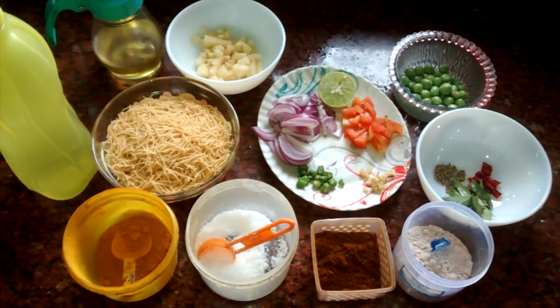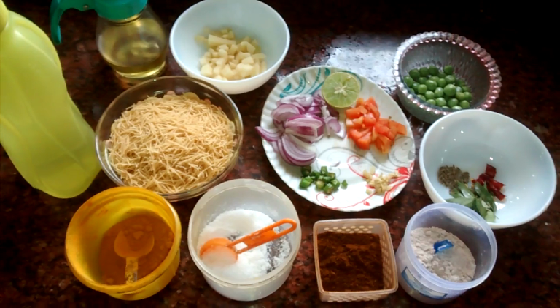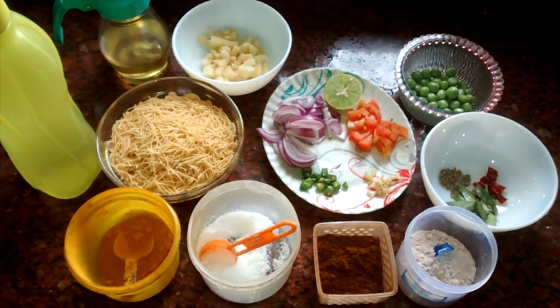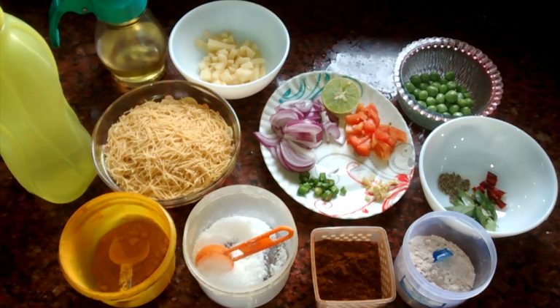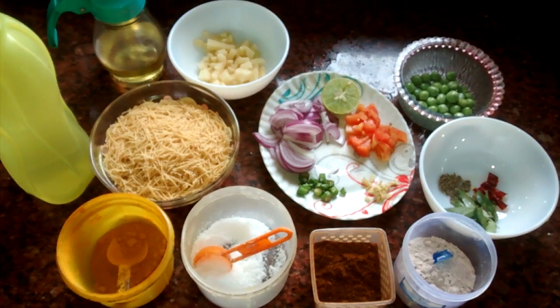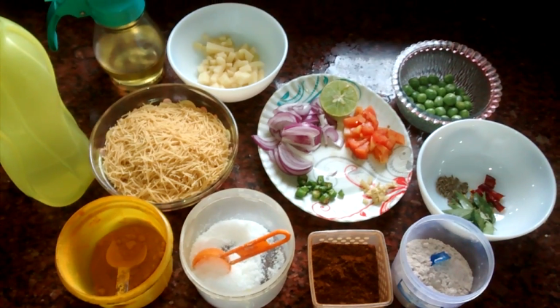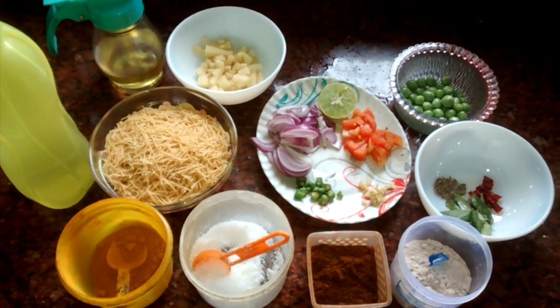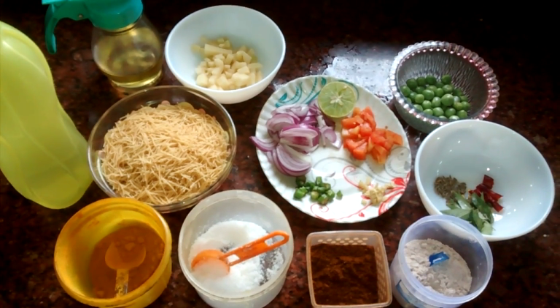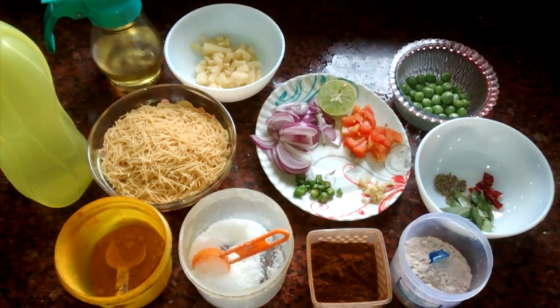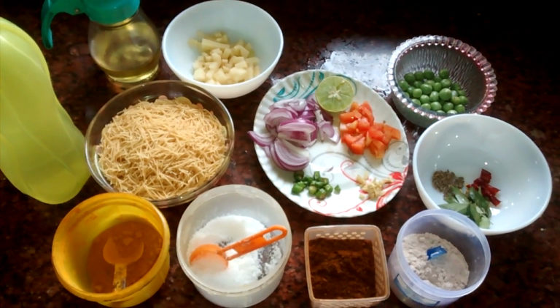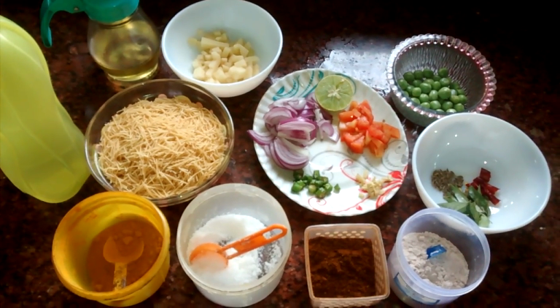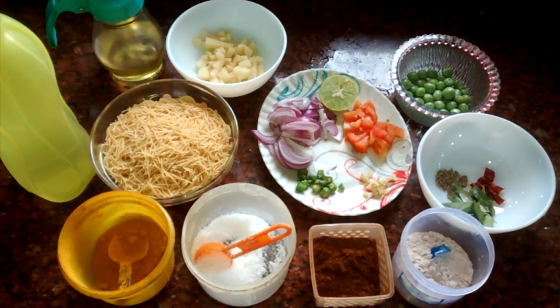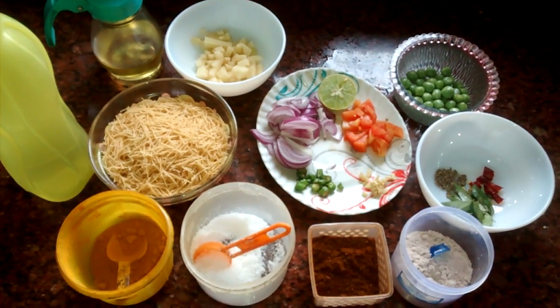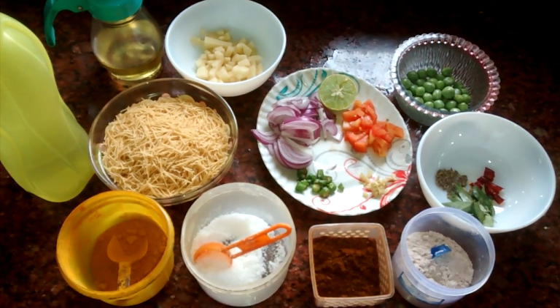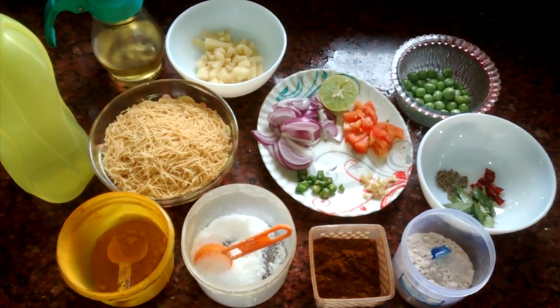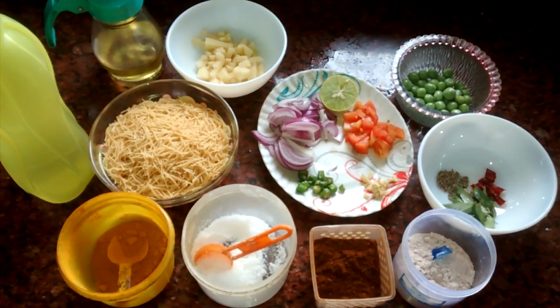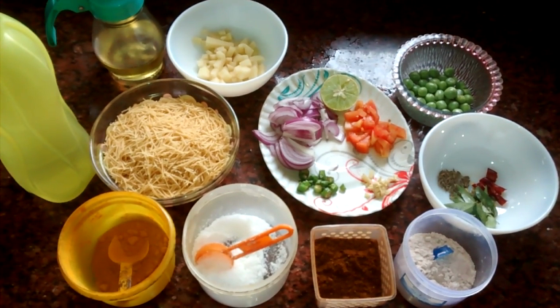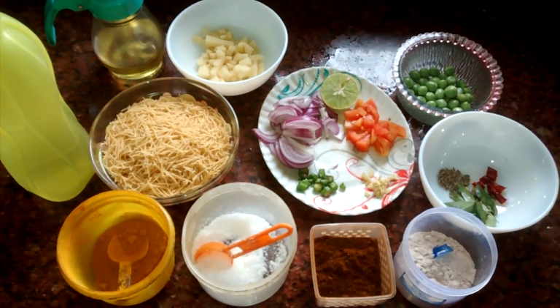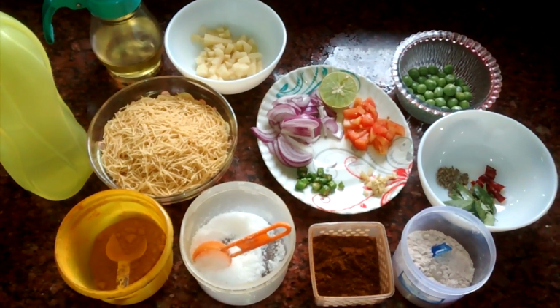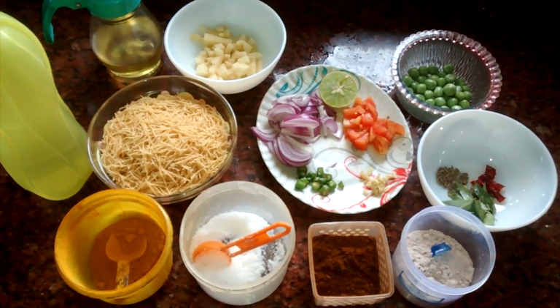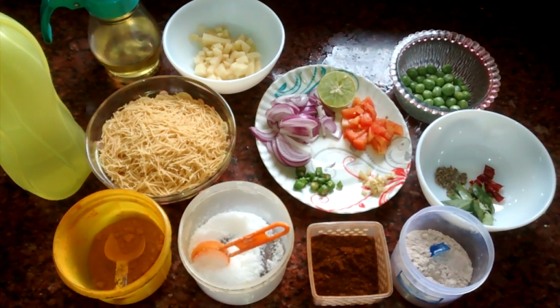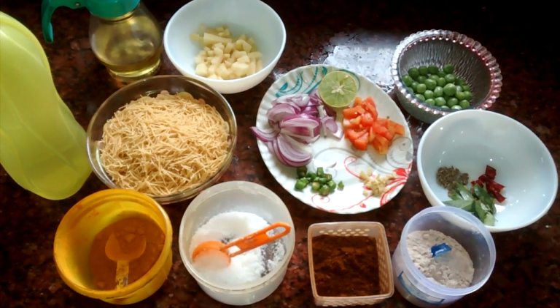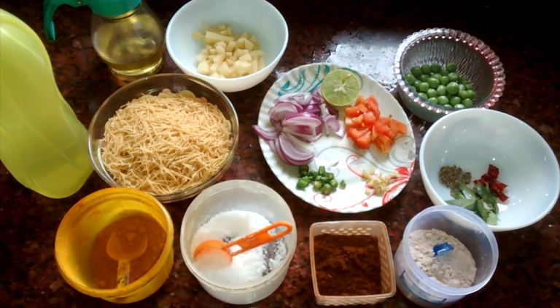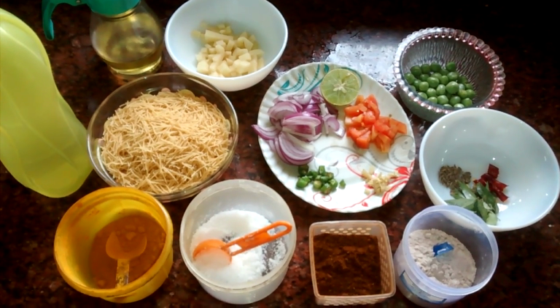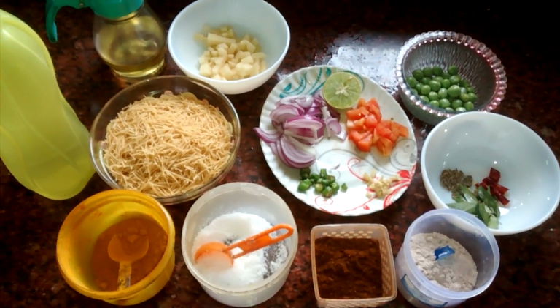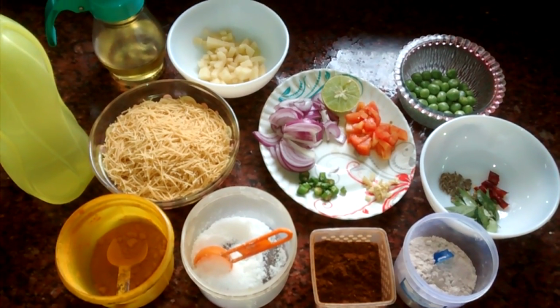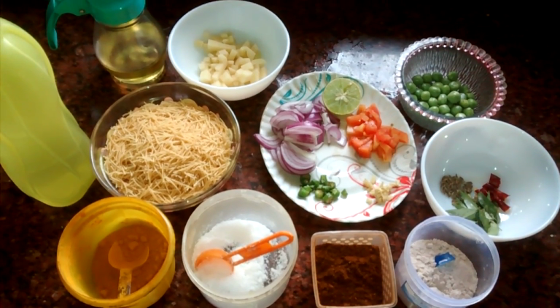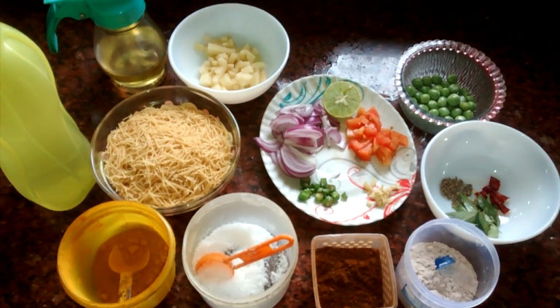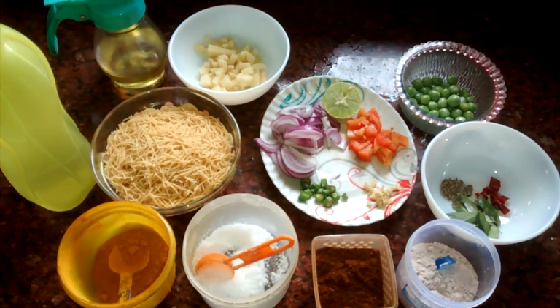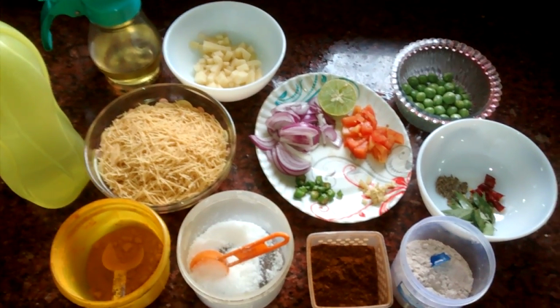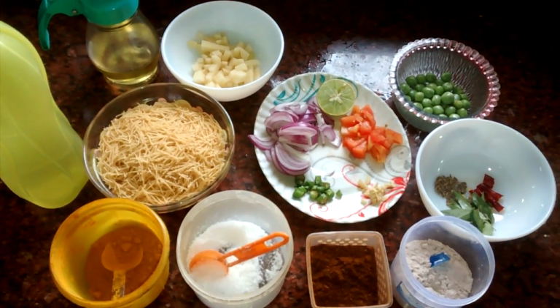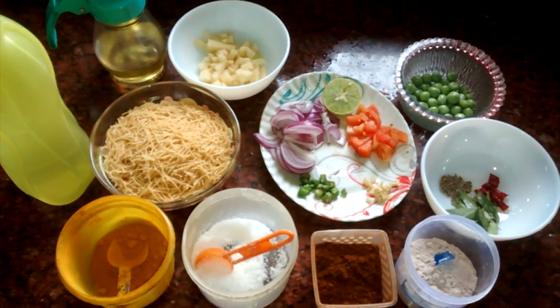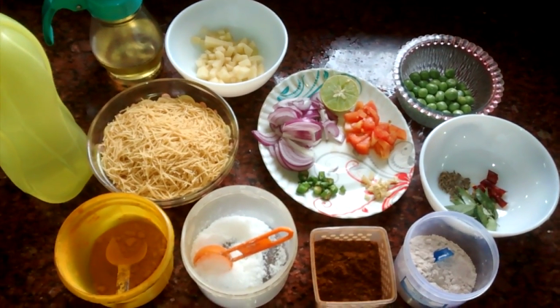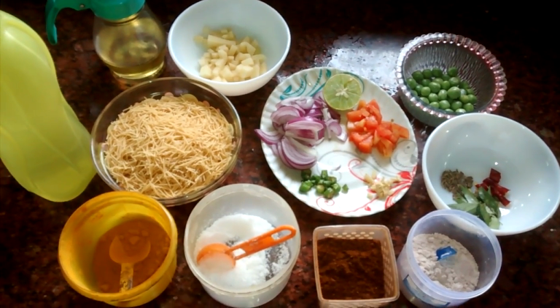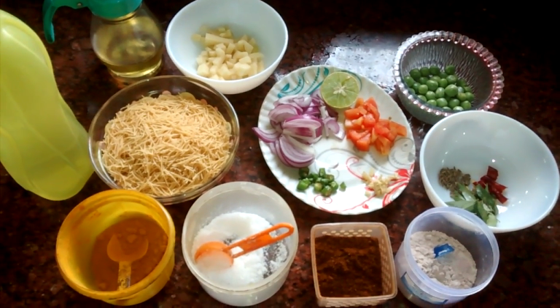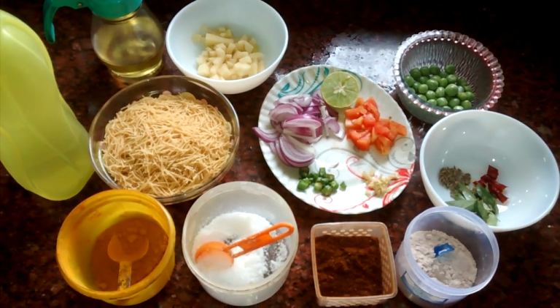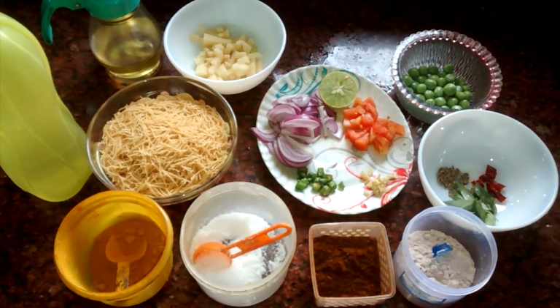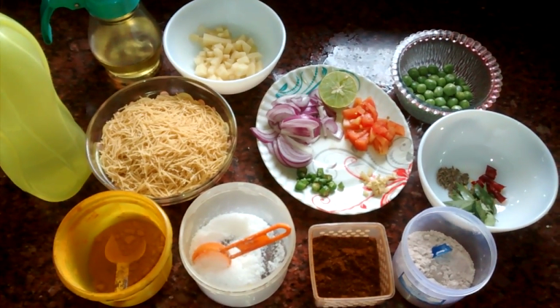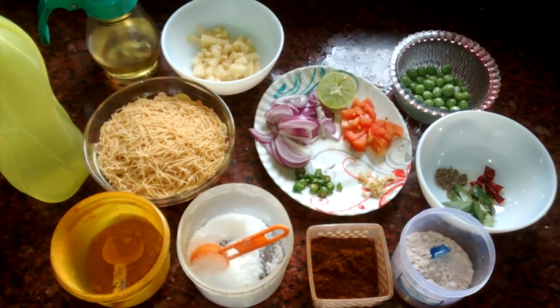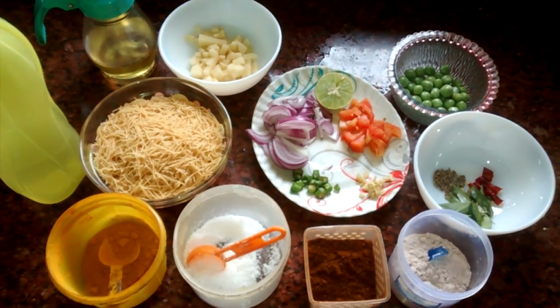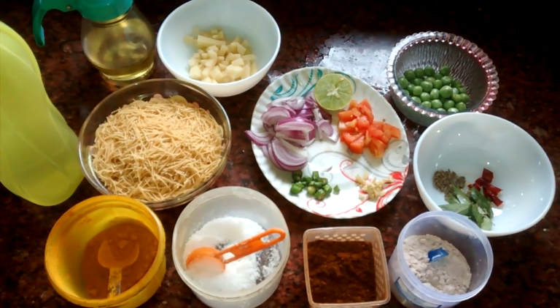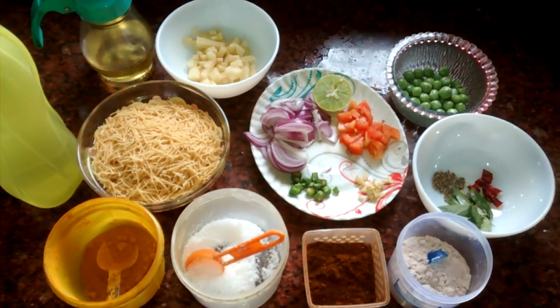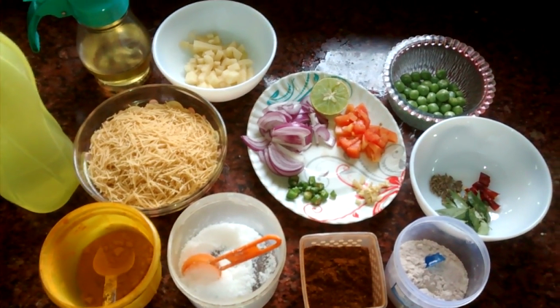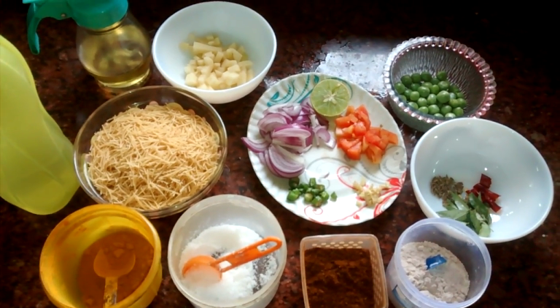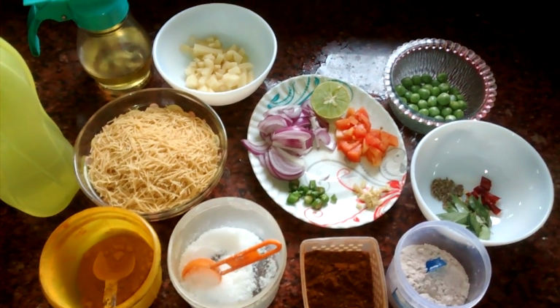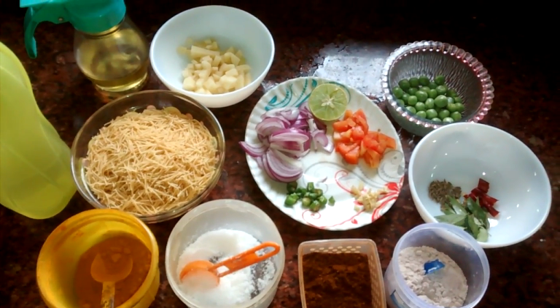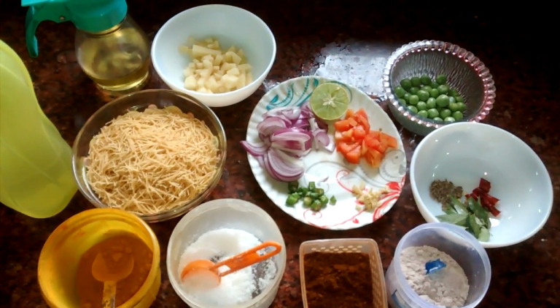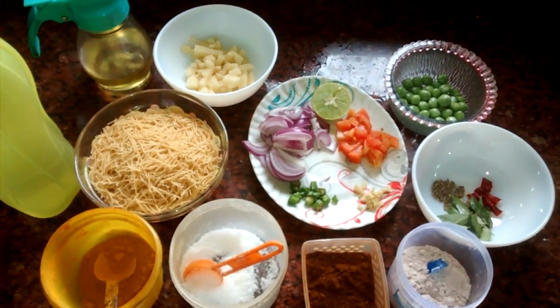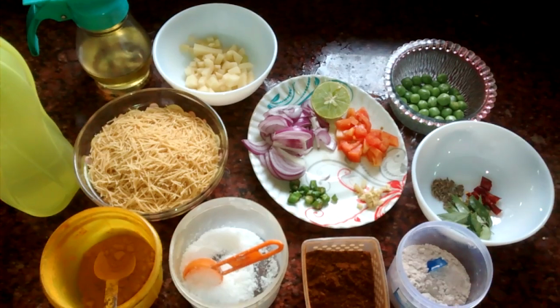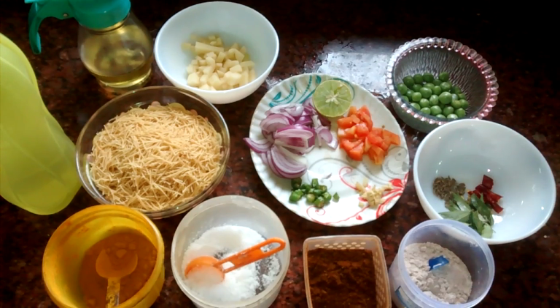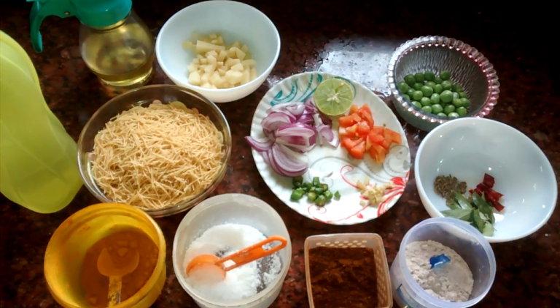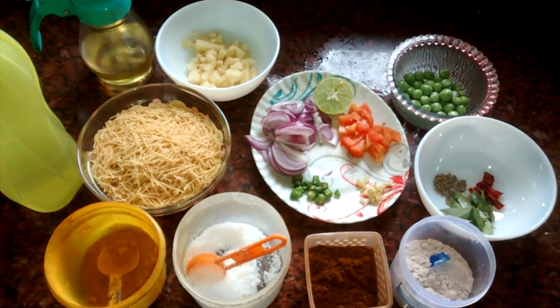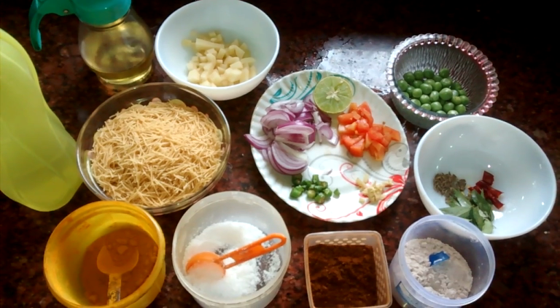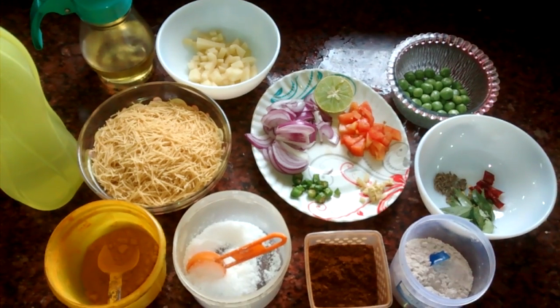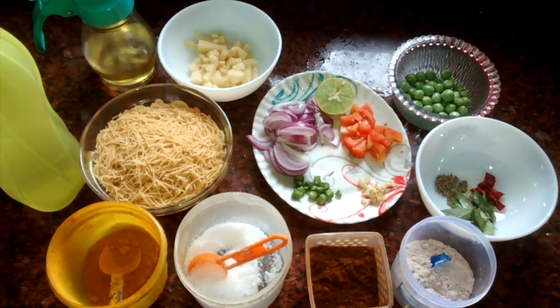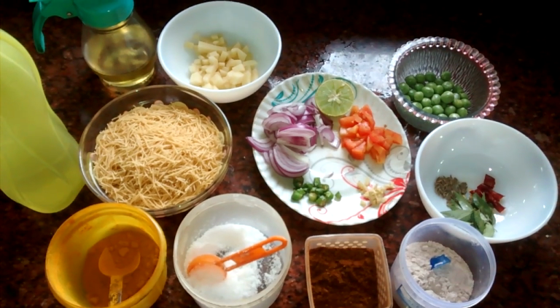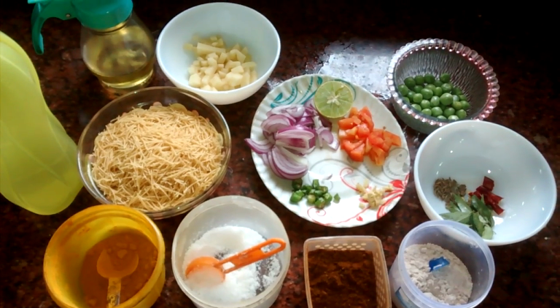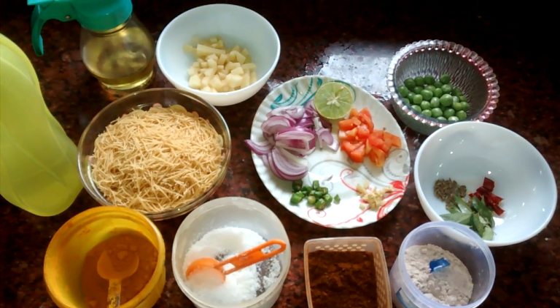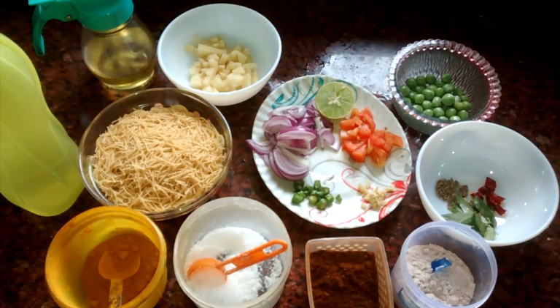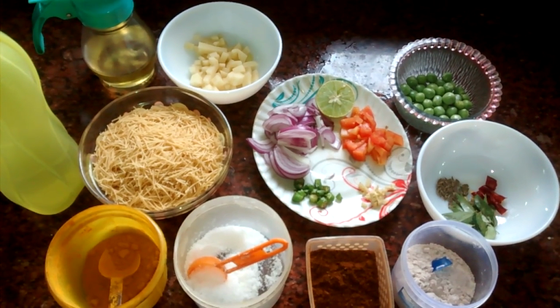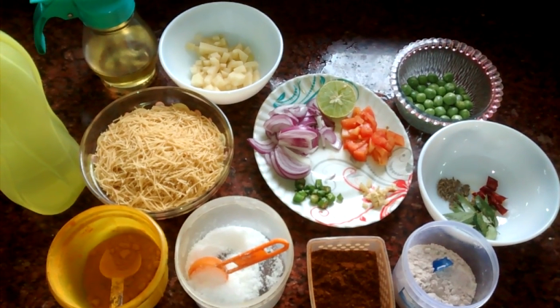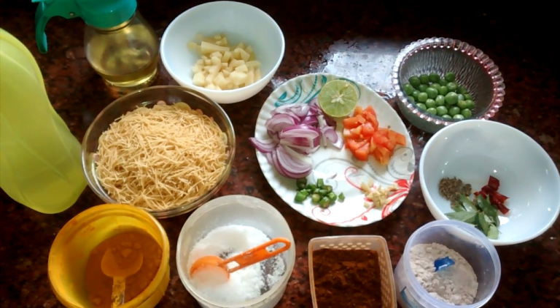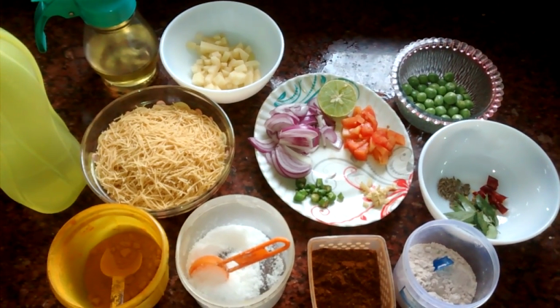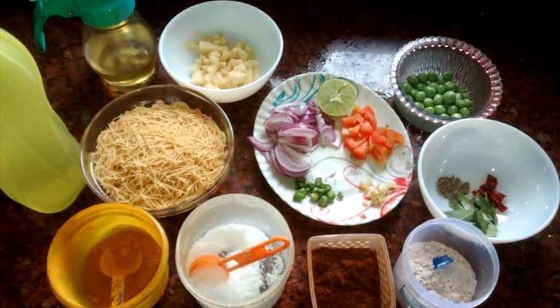Welcome to my channel. Today I am going to show you semi upma. If you like the recipe, please press the like button or the subscribe button.